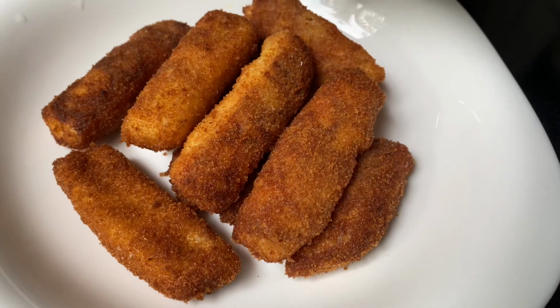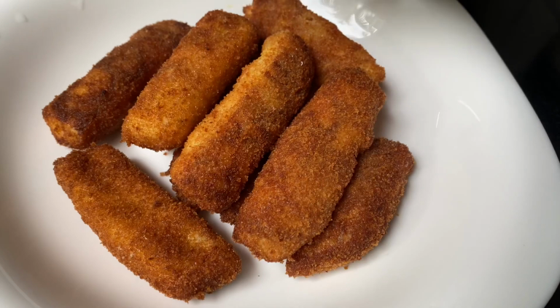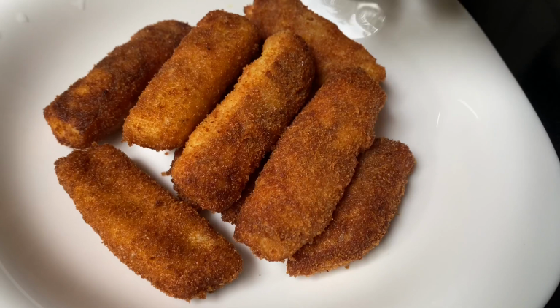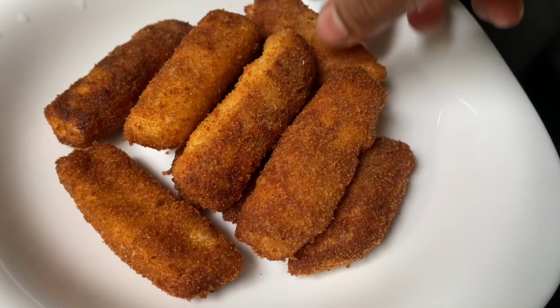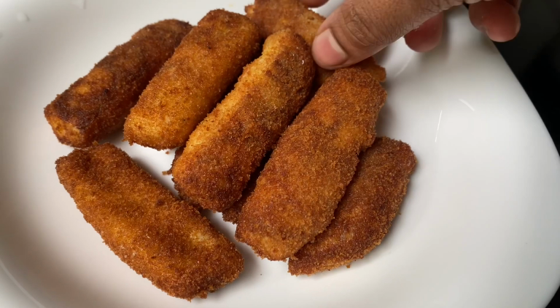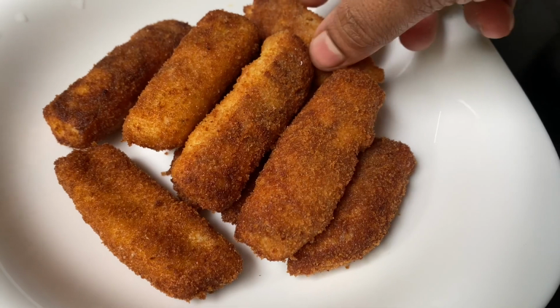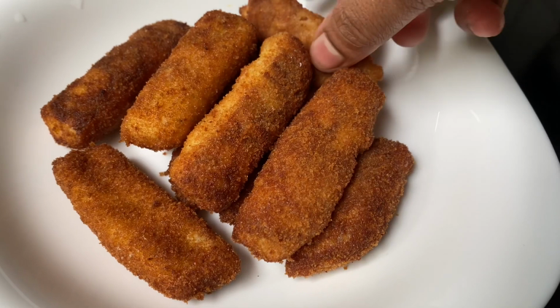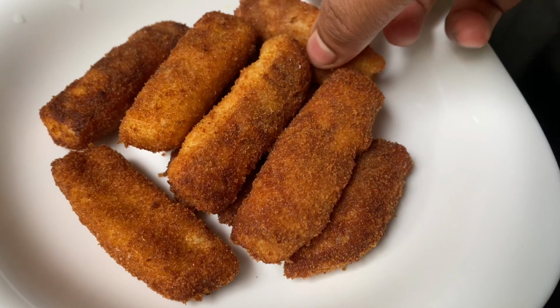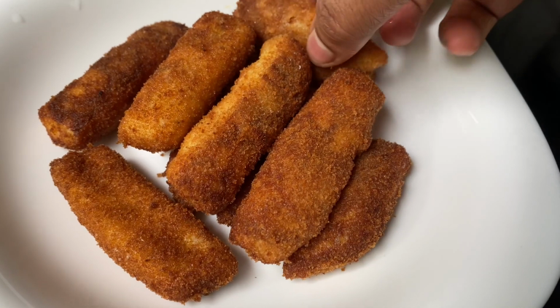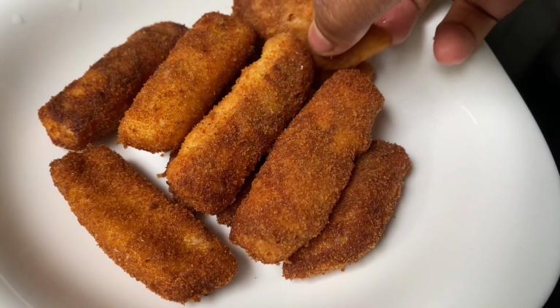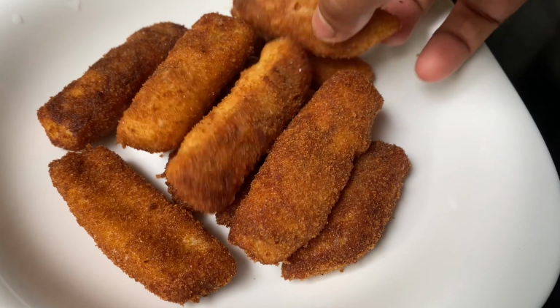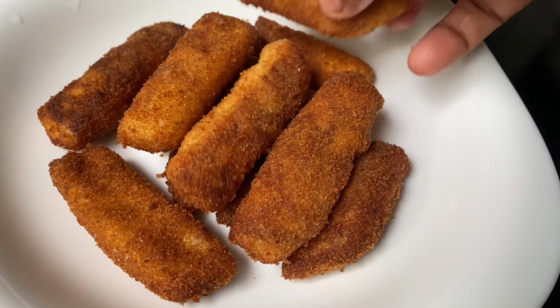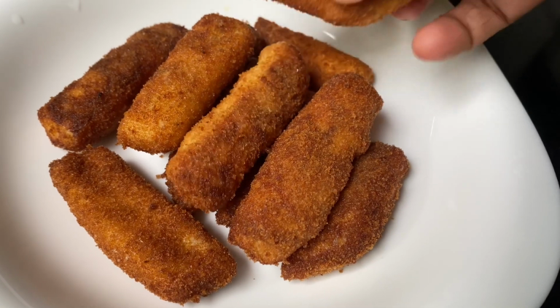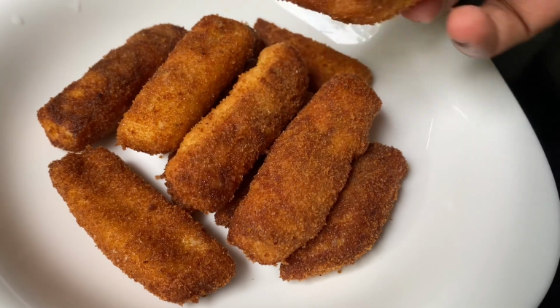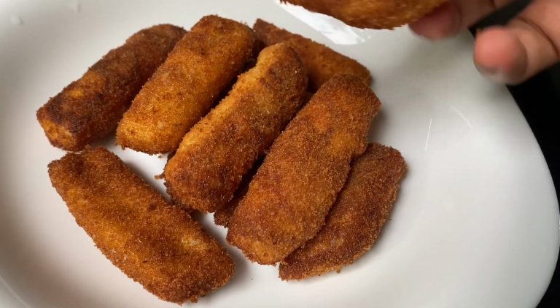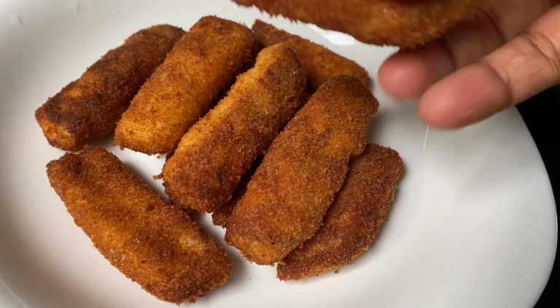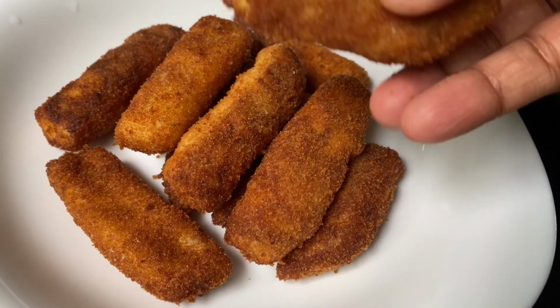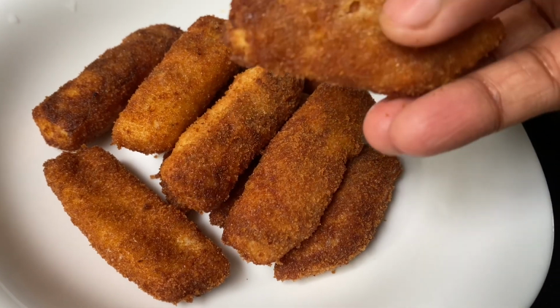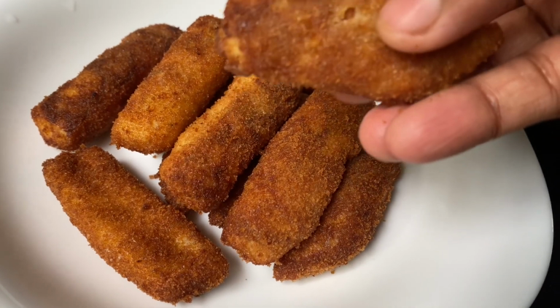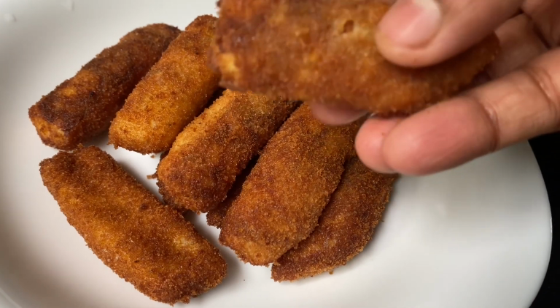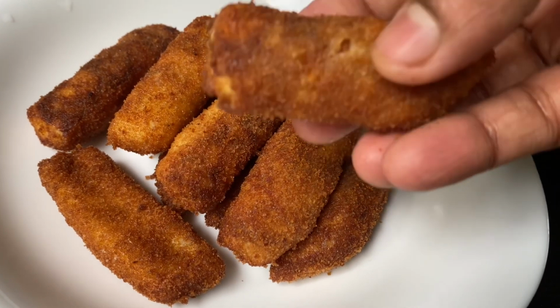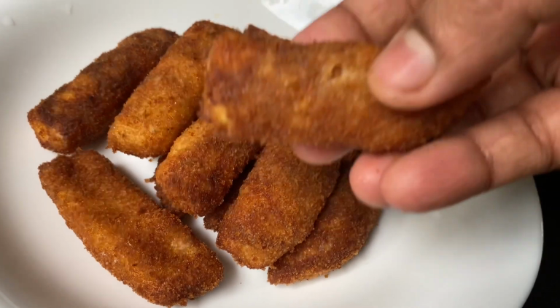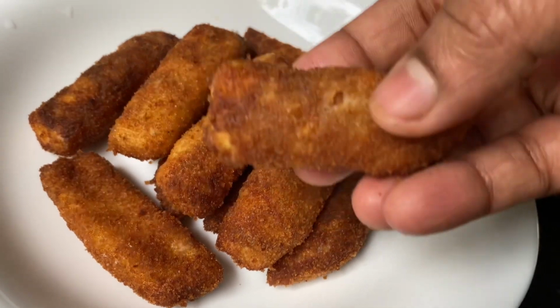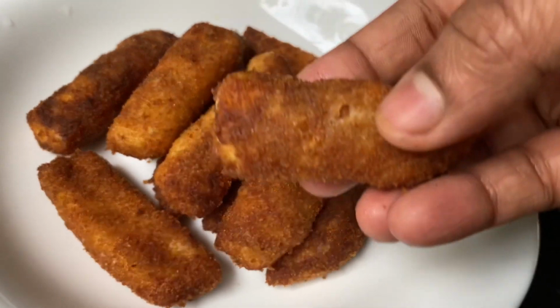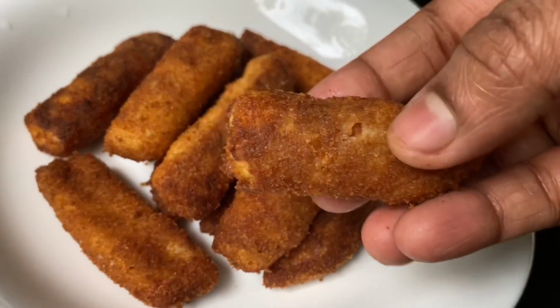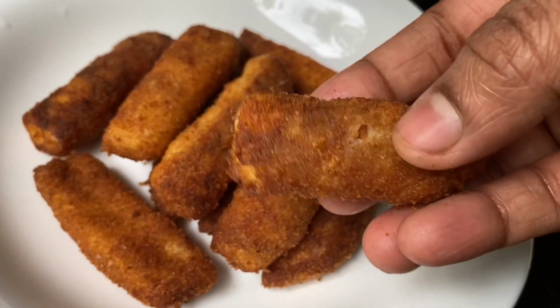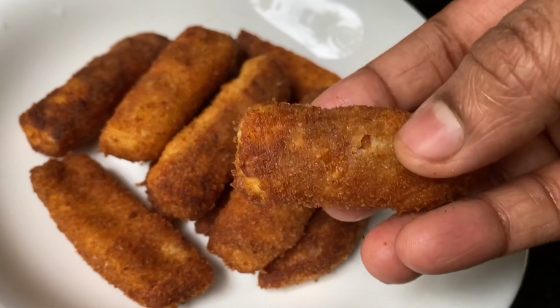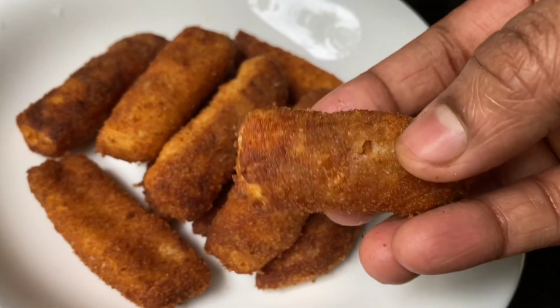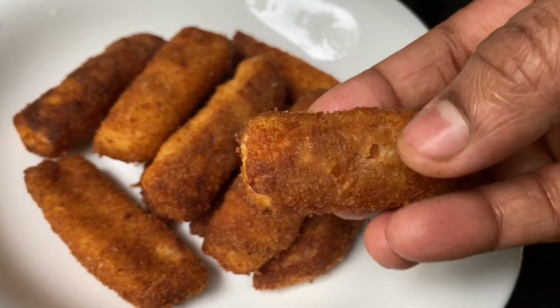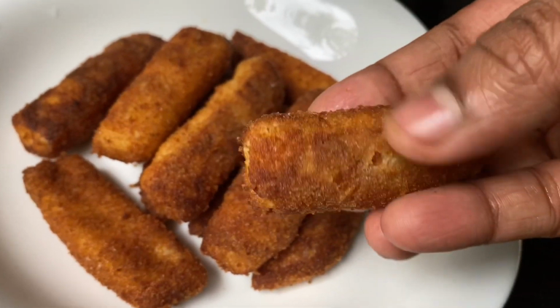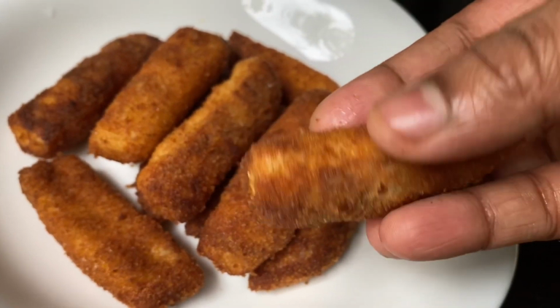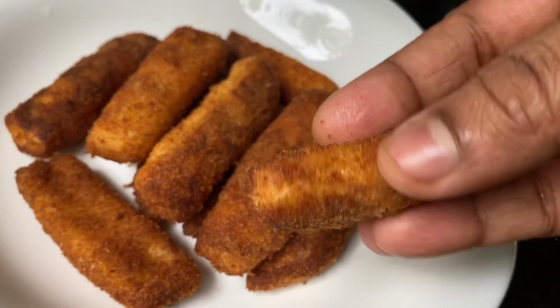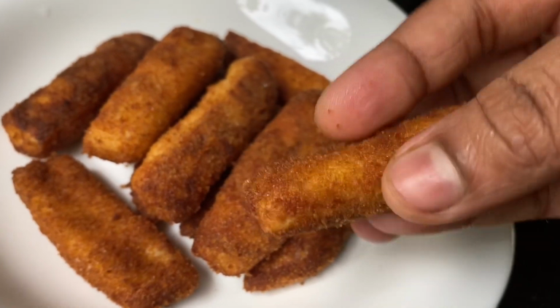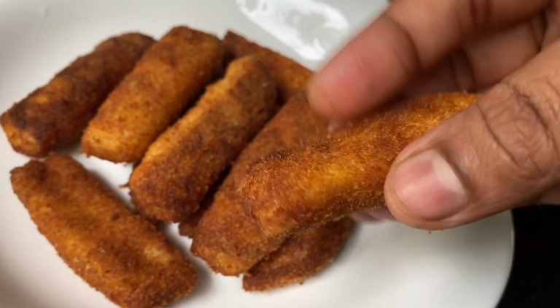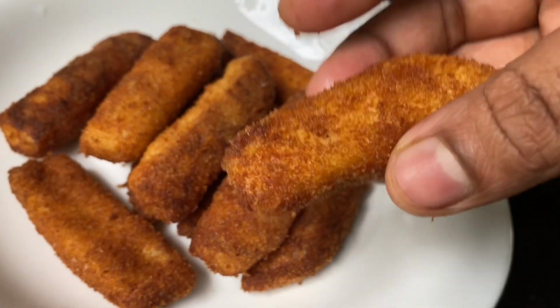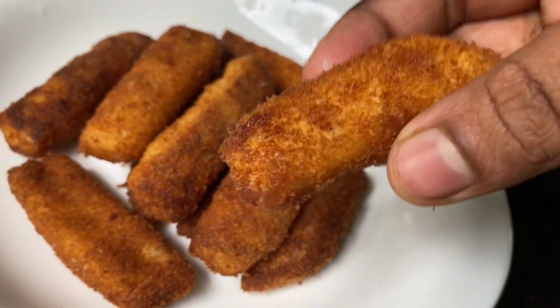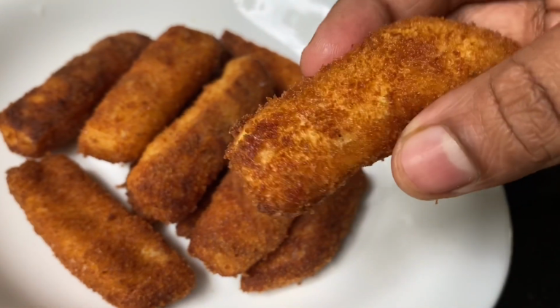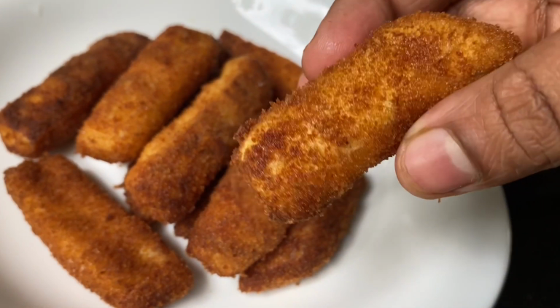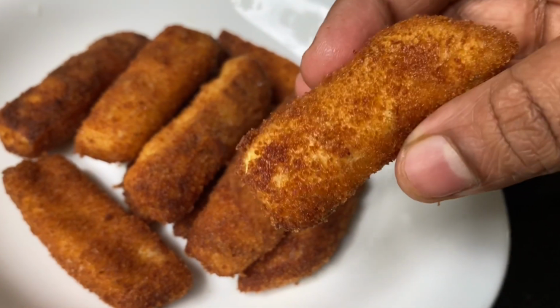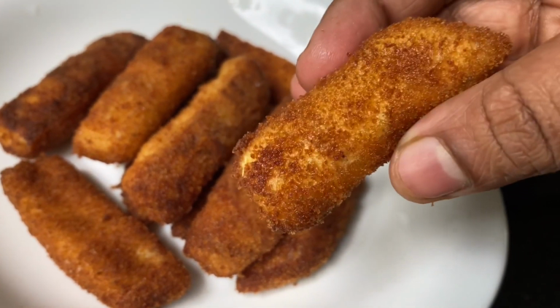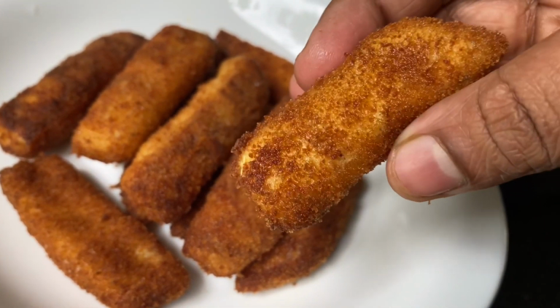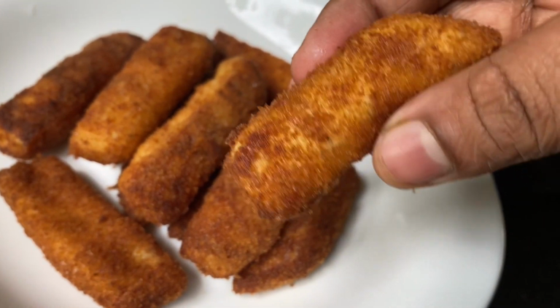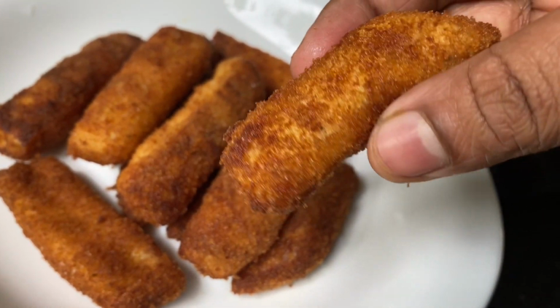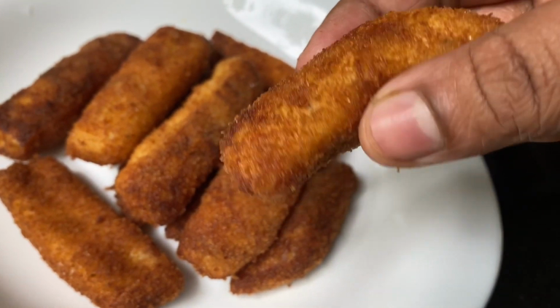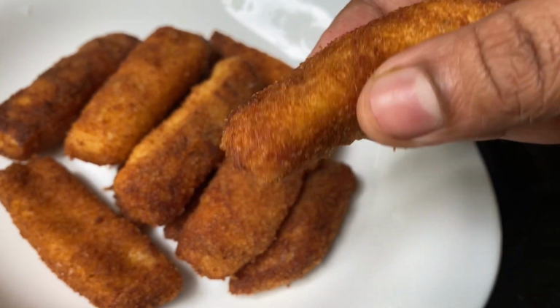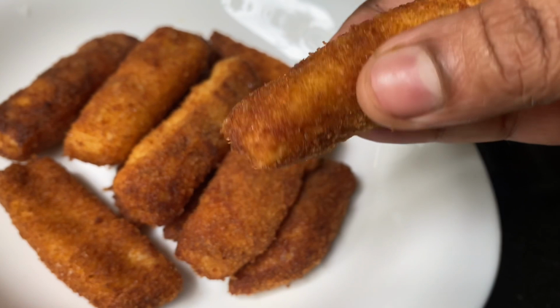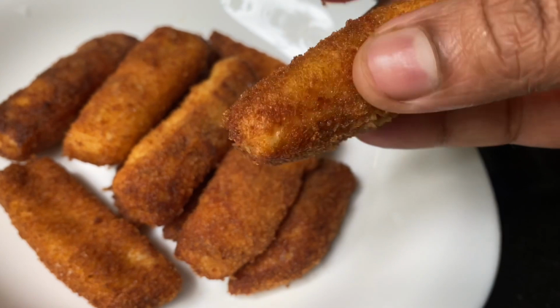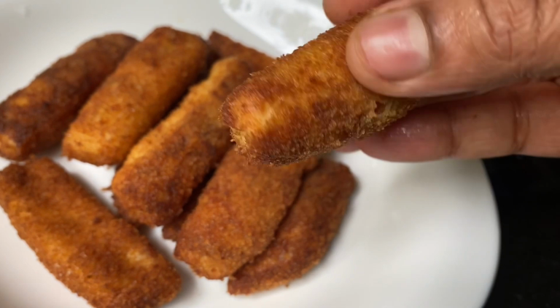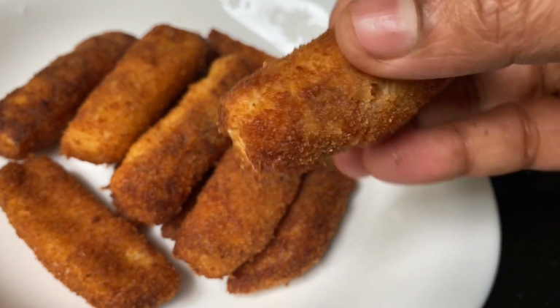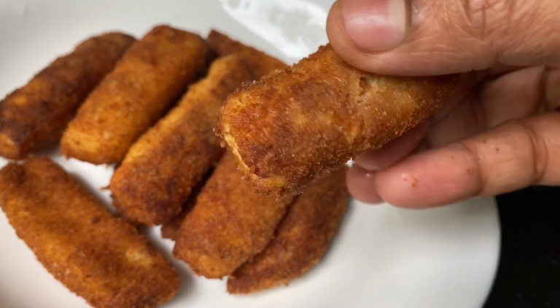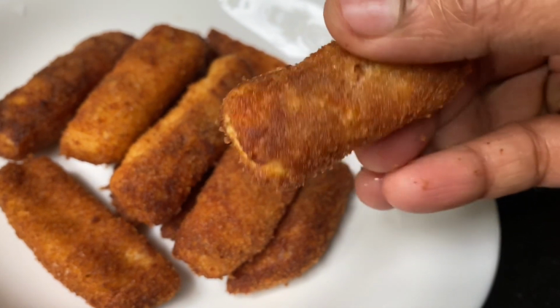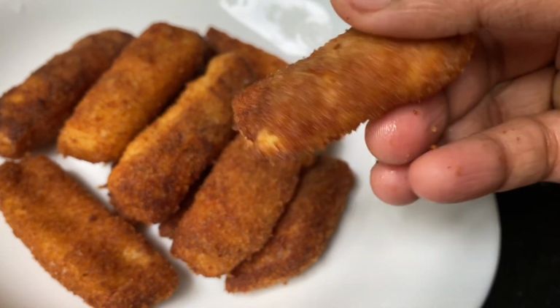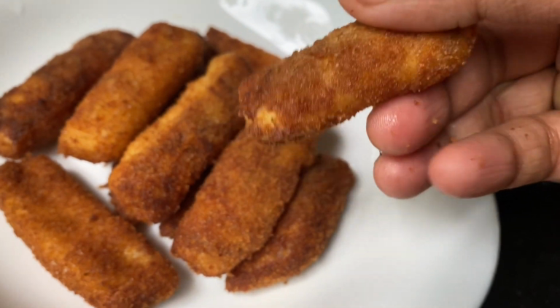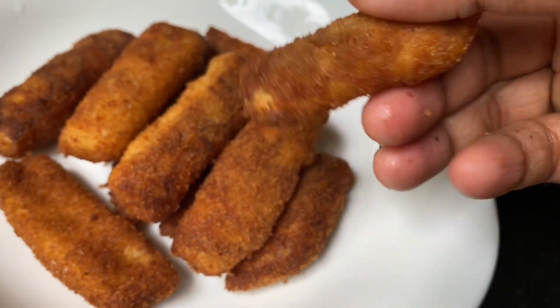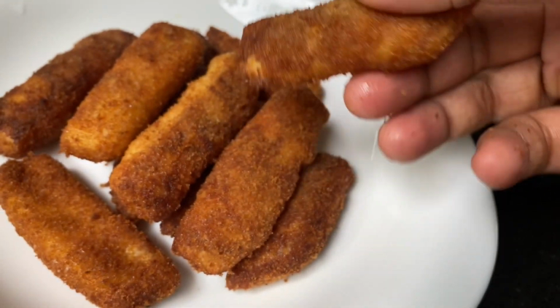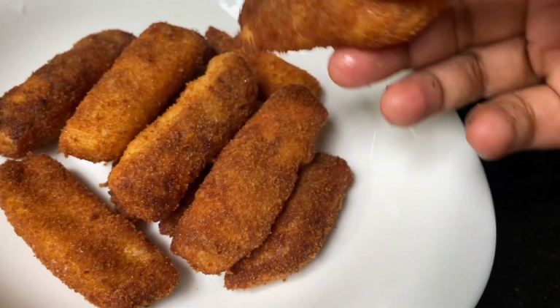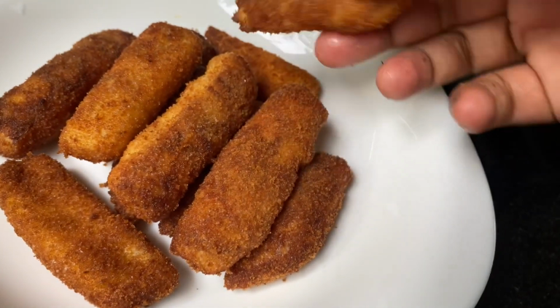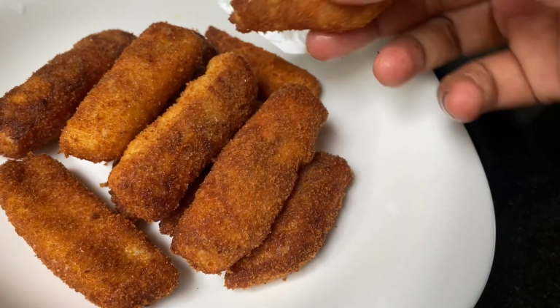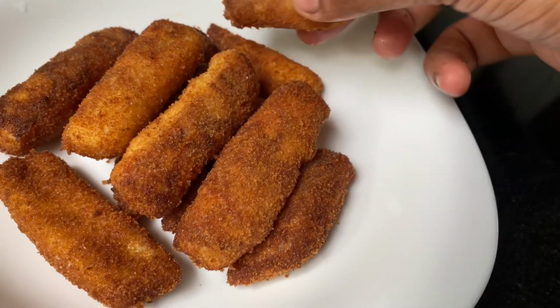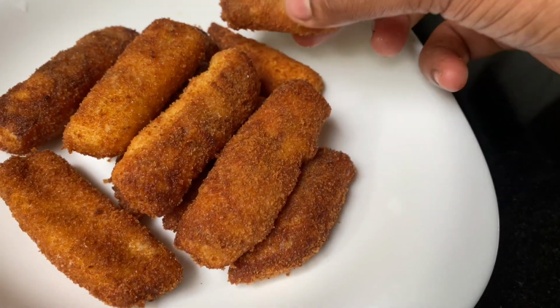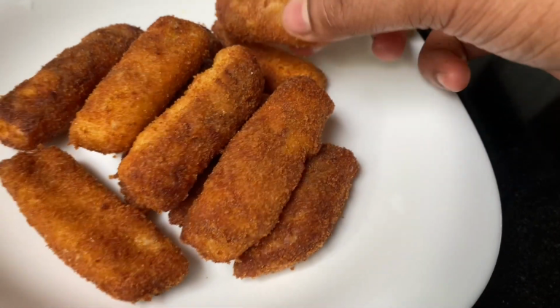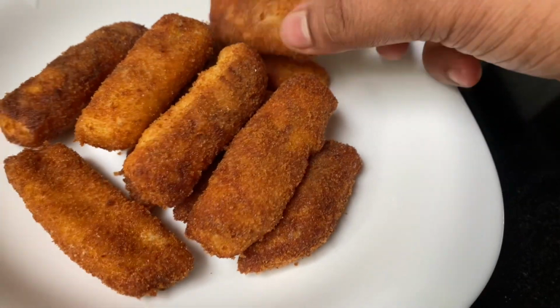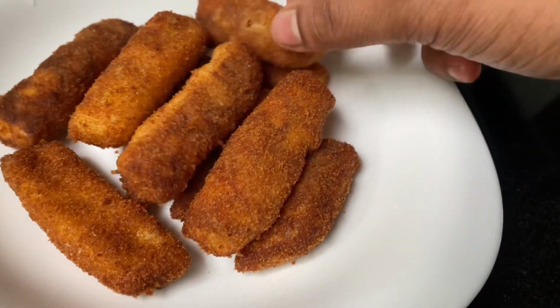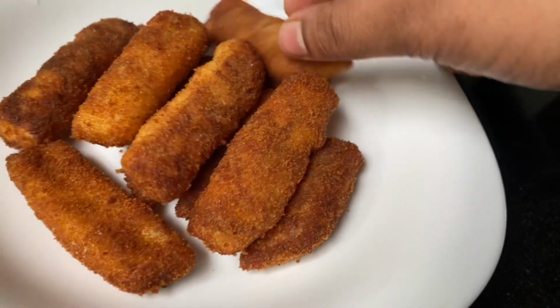Hello! This is a variety snack. I have a taste of a snack.